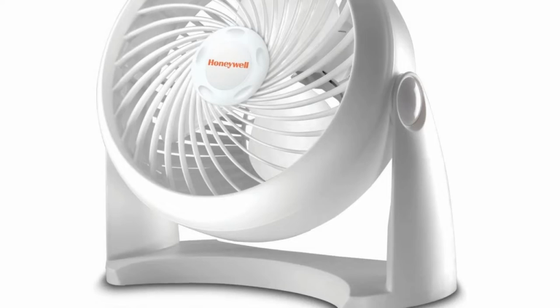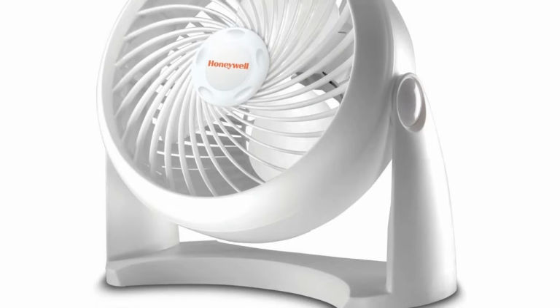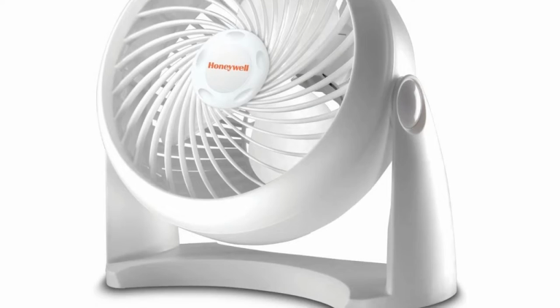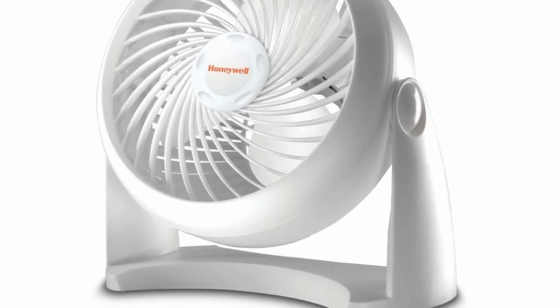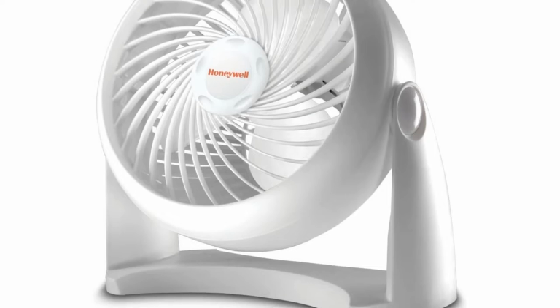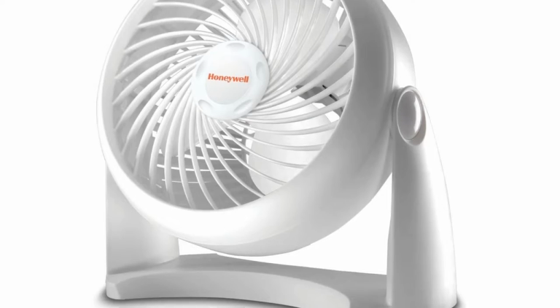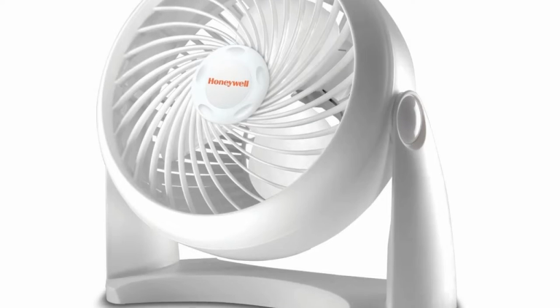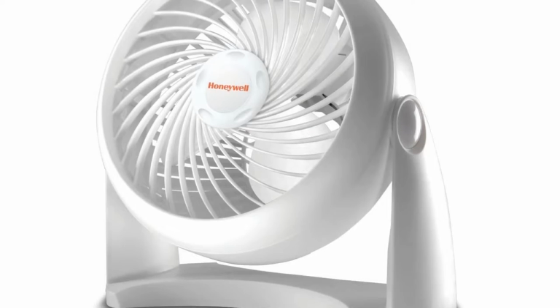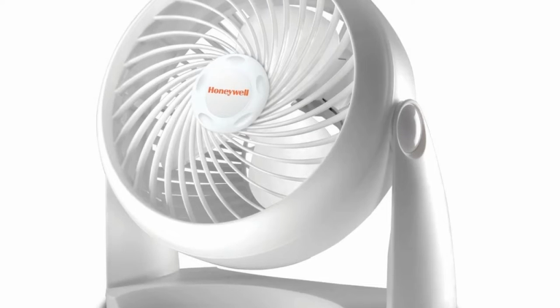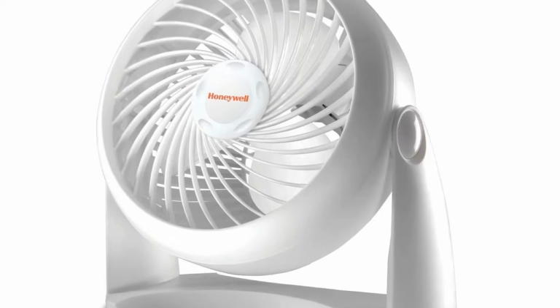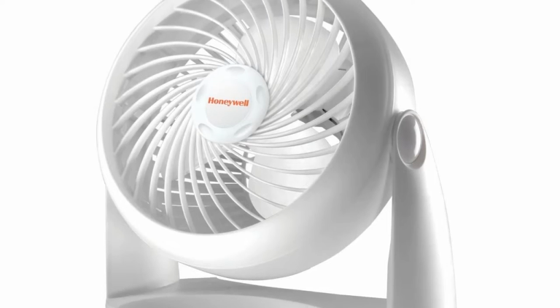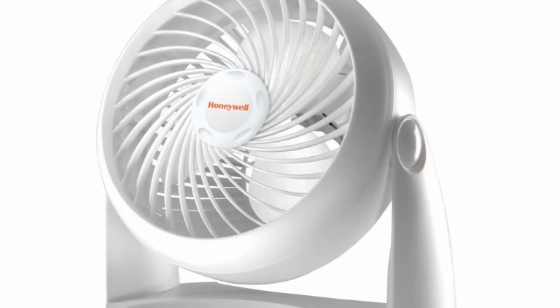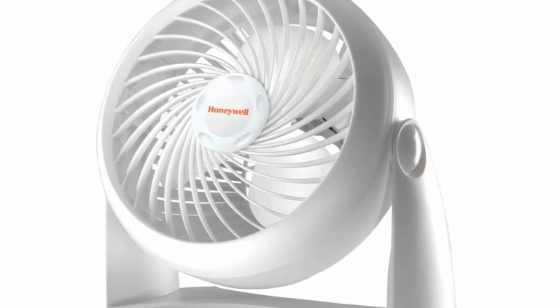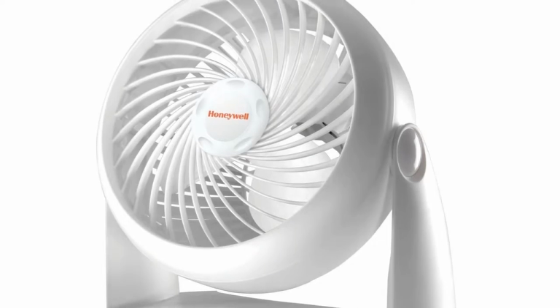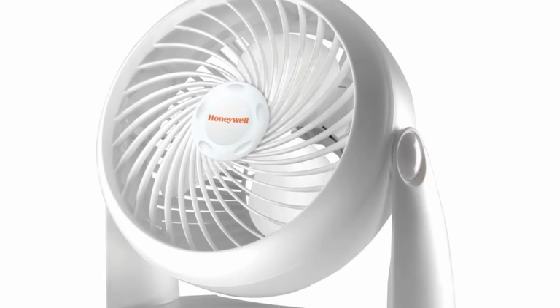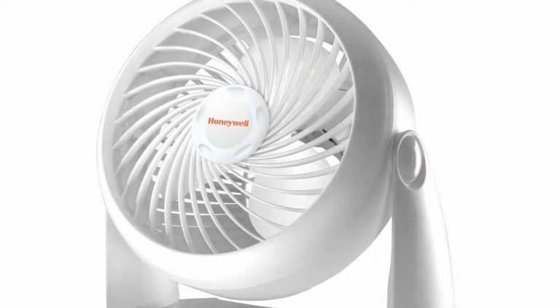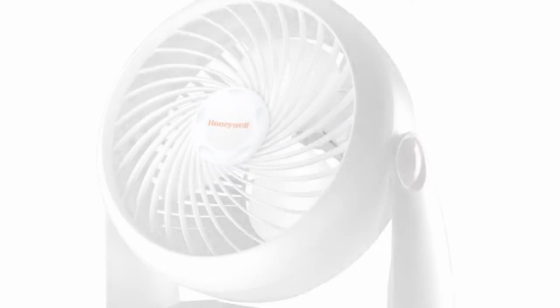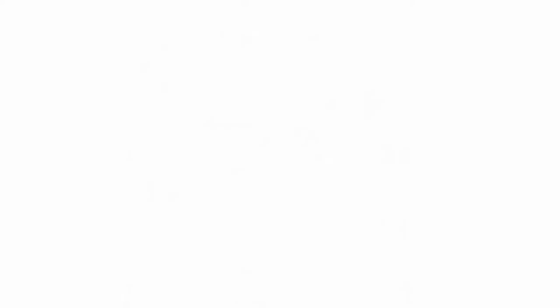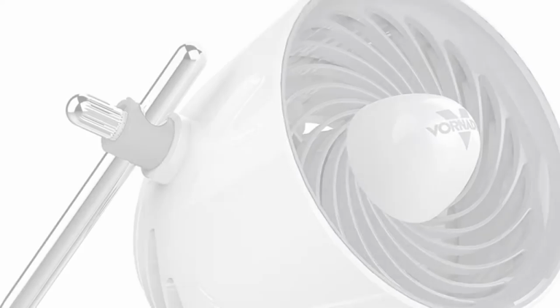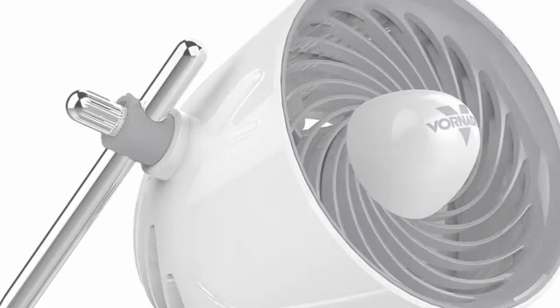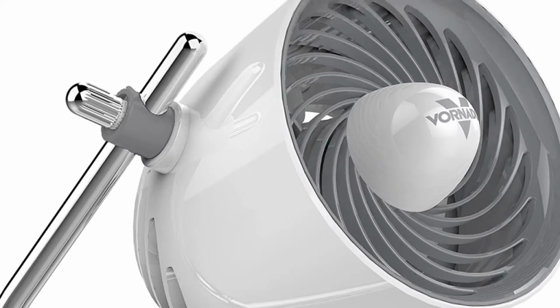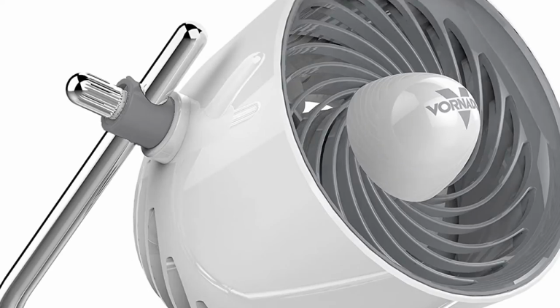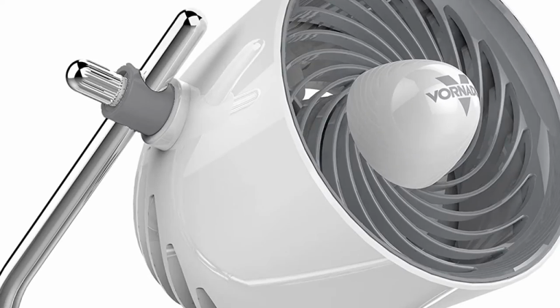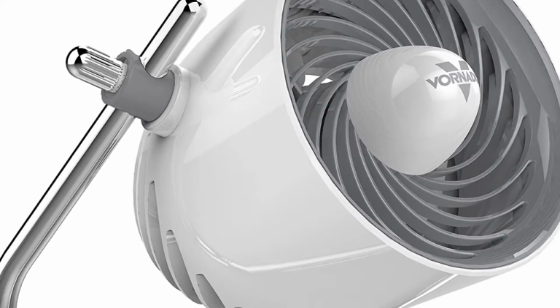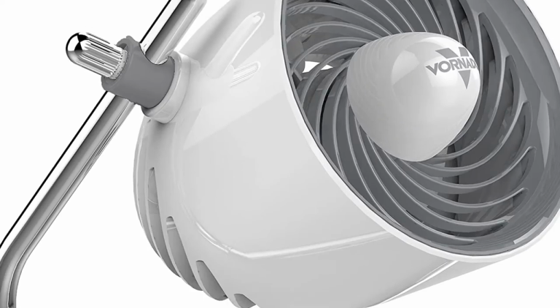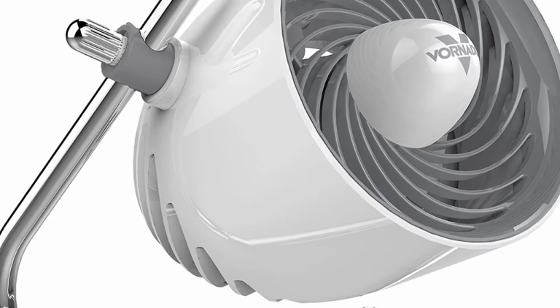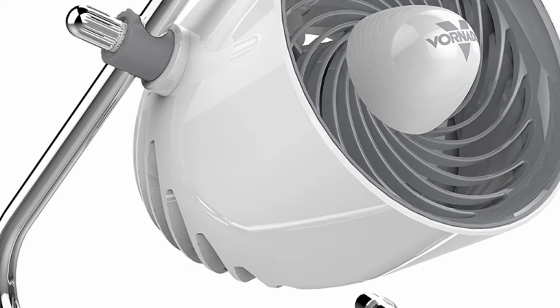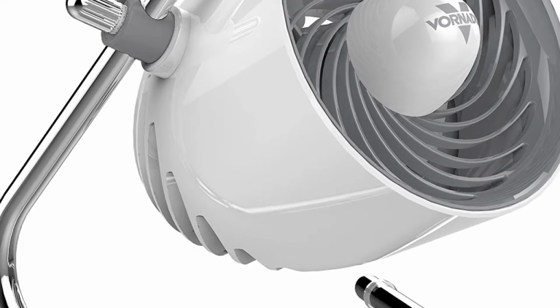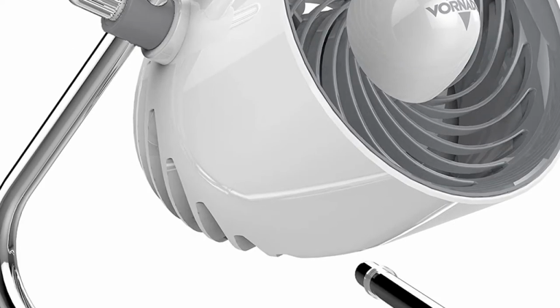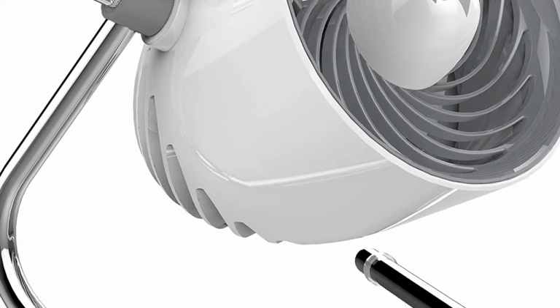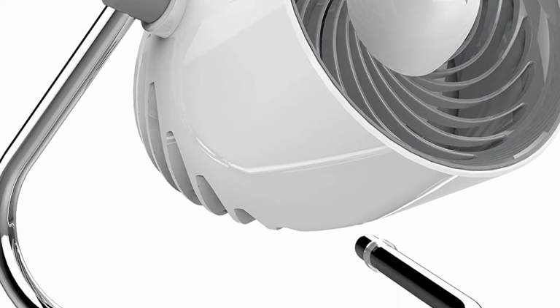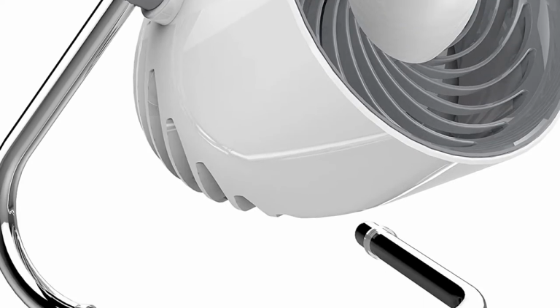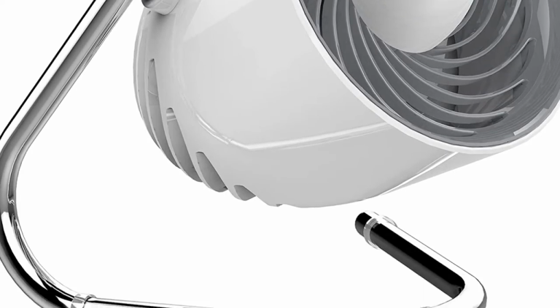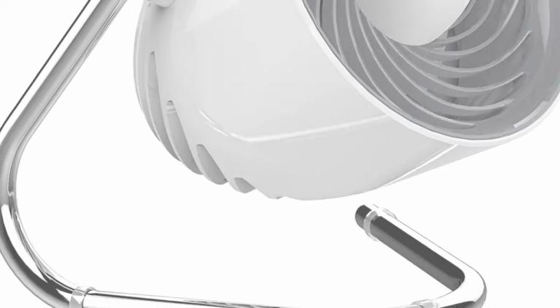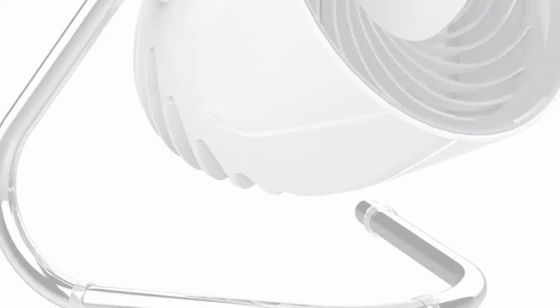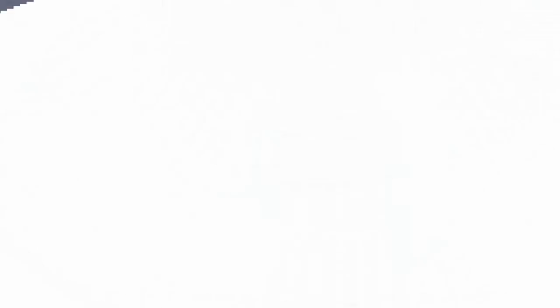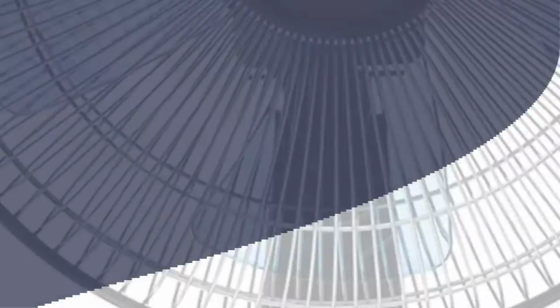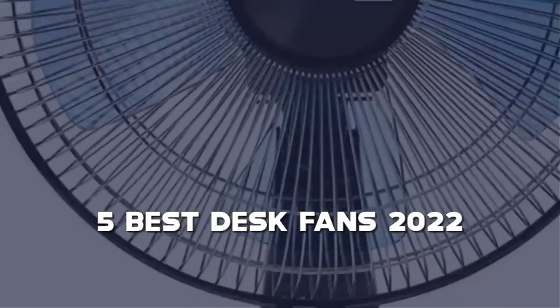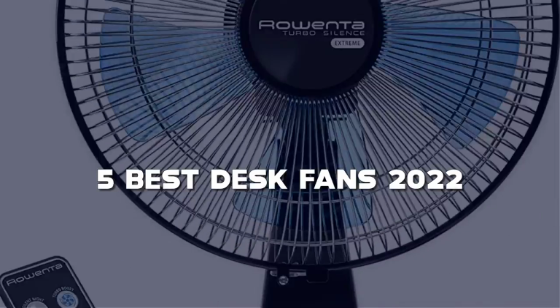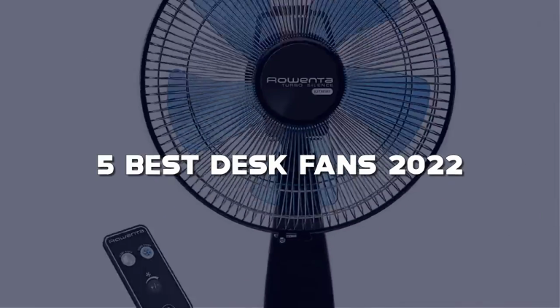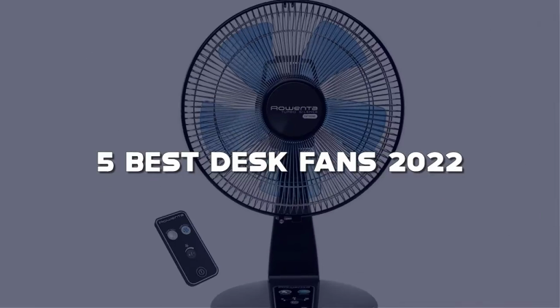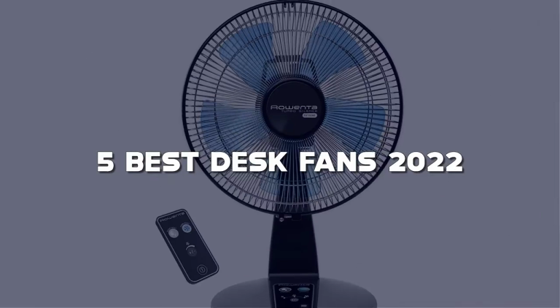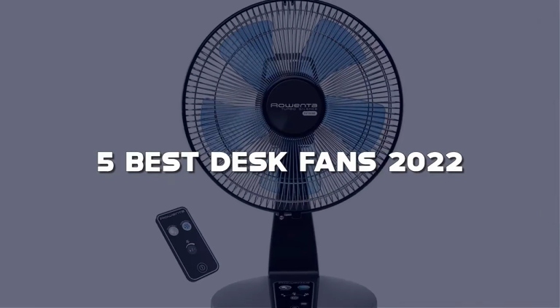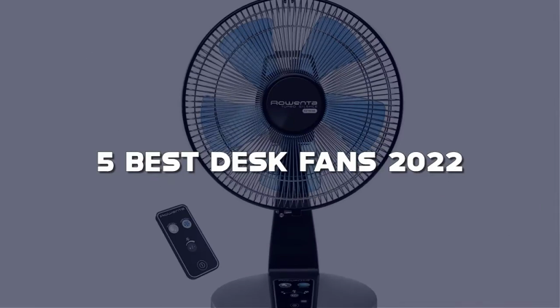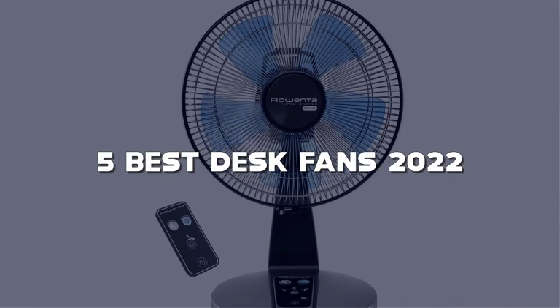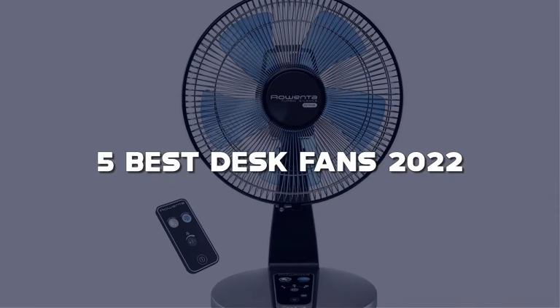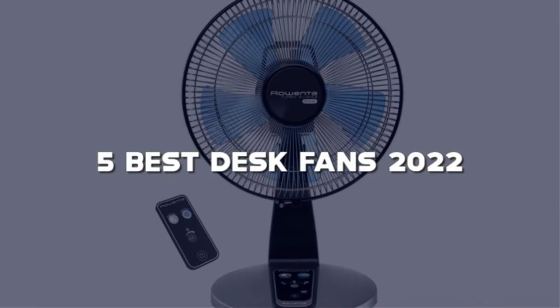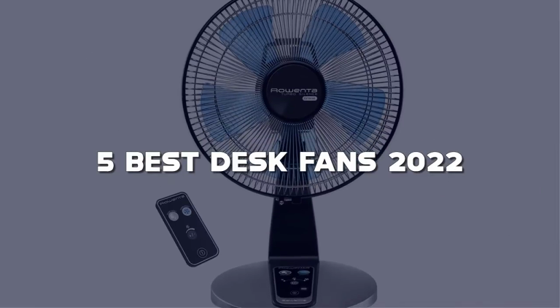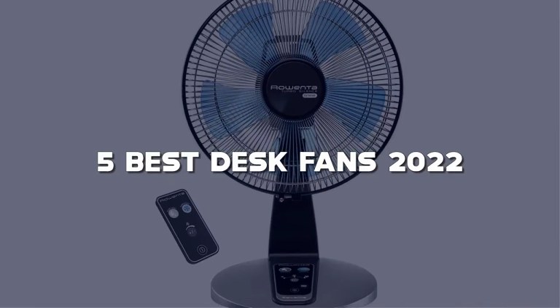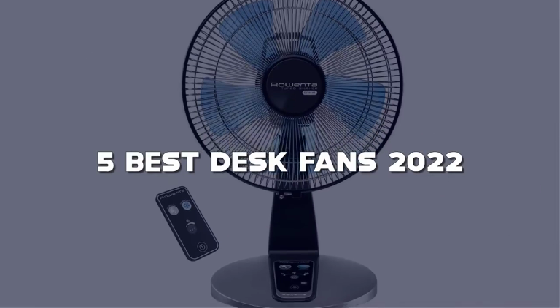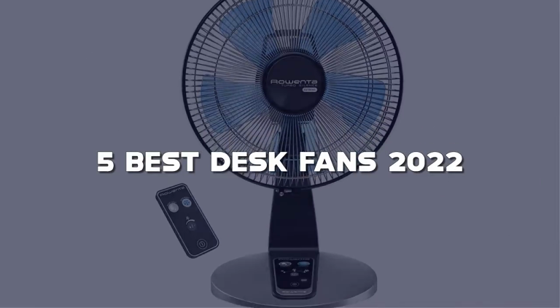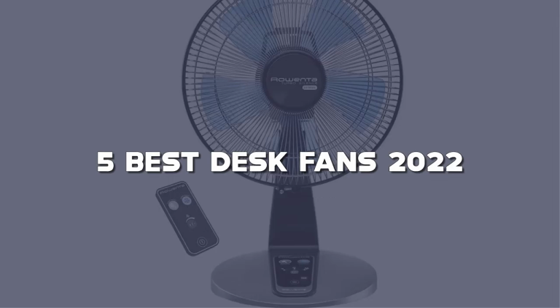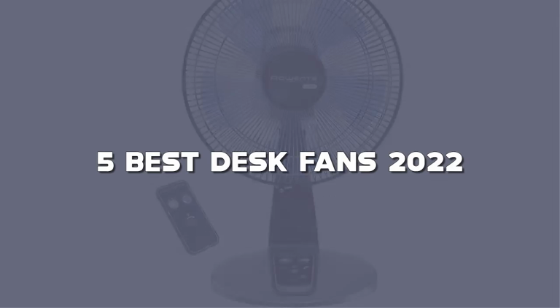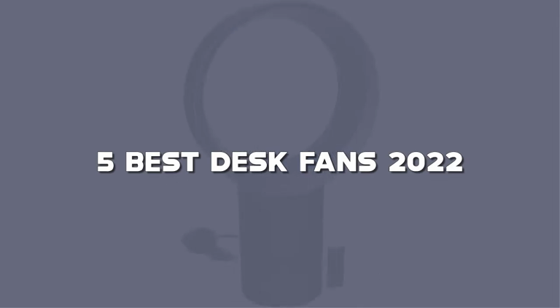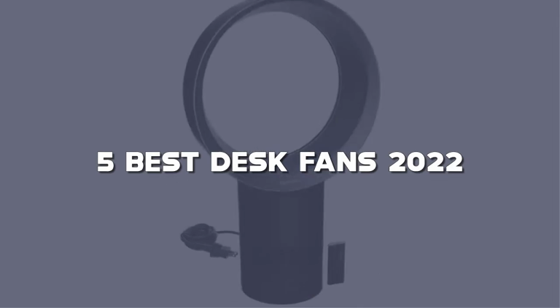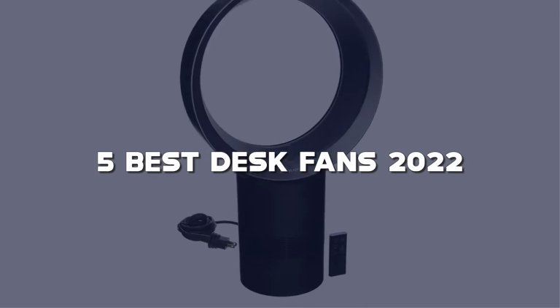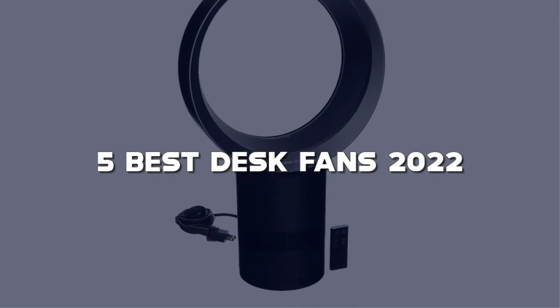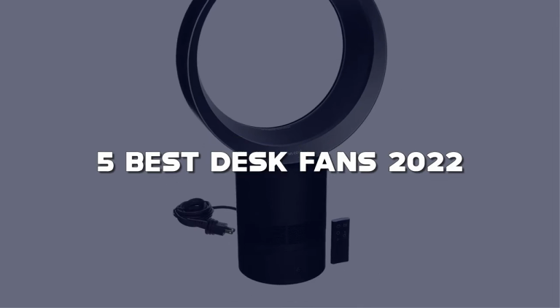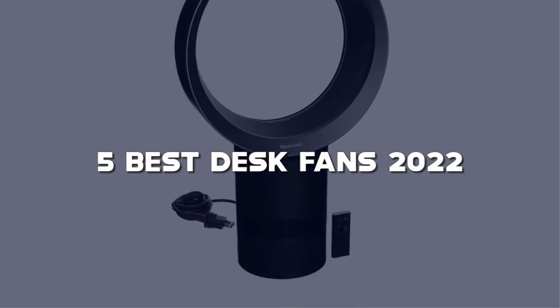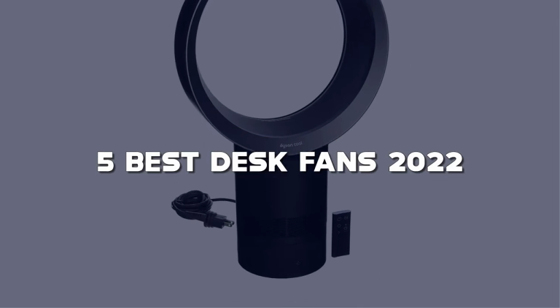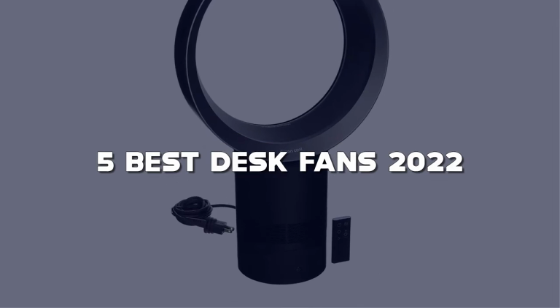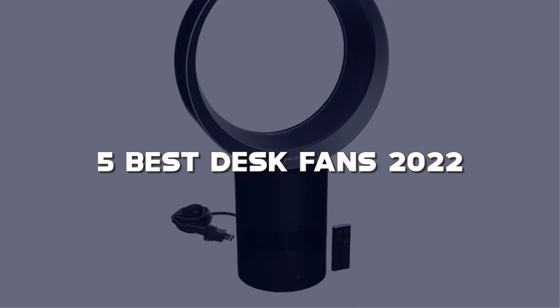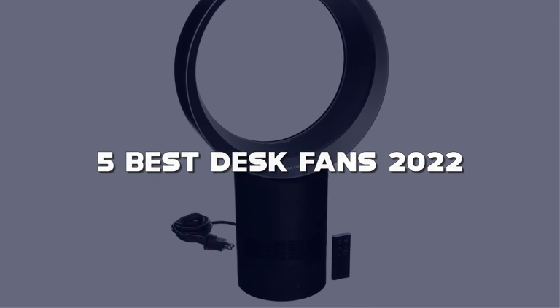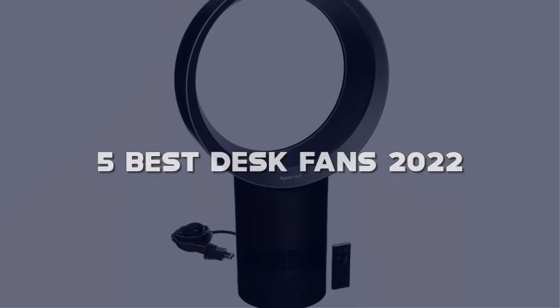Looking for the best desk fans? Here I have made the list of the top 5 best desk fans in the market that are worth buying.